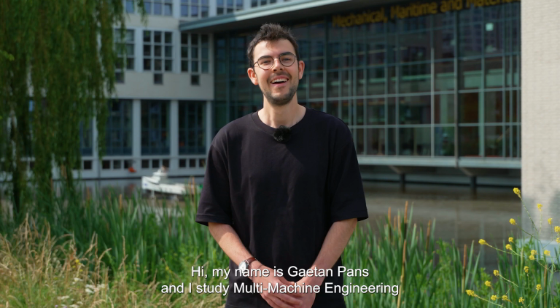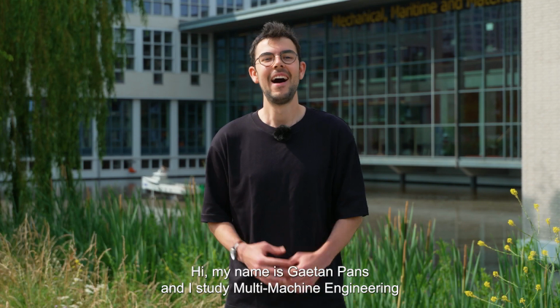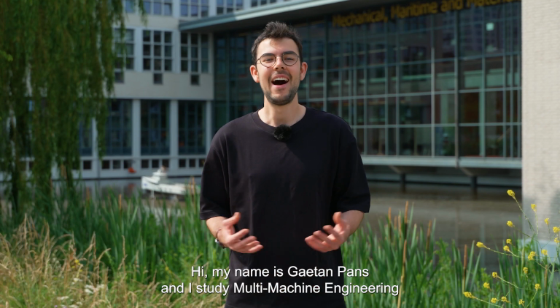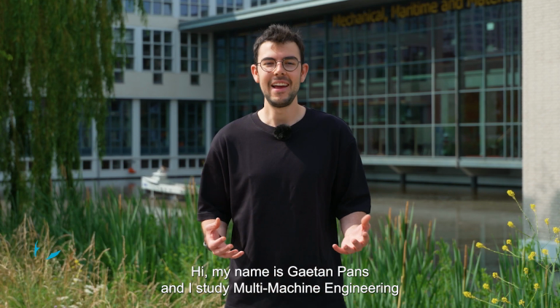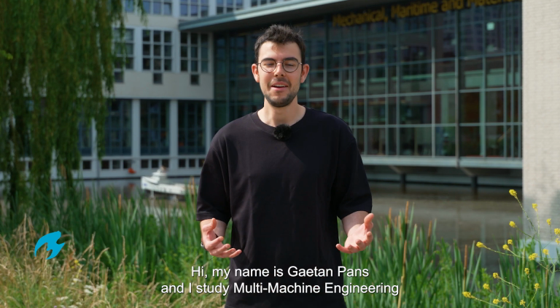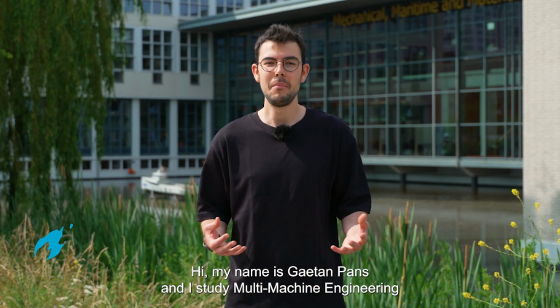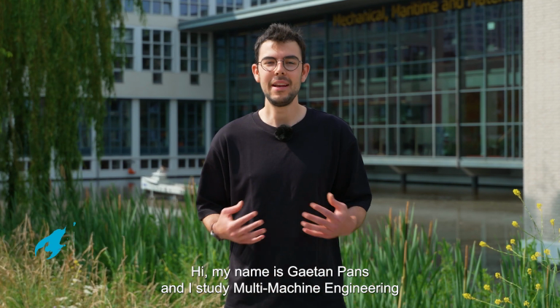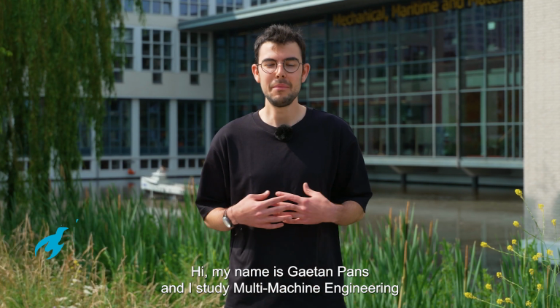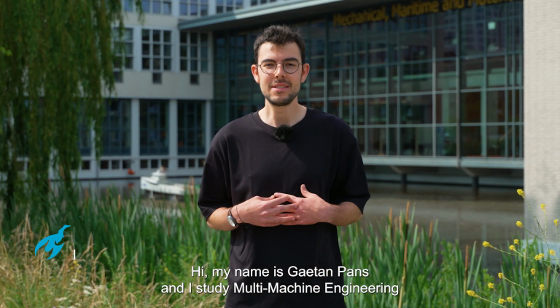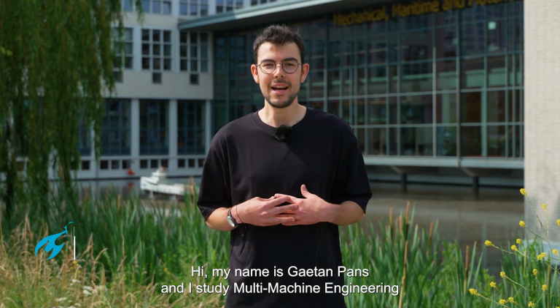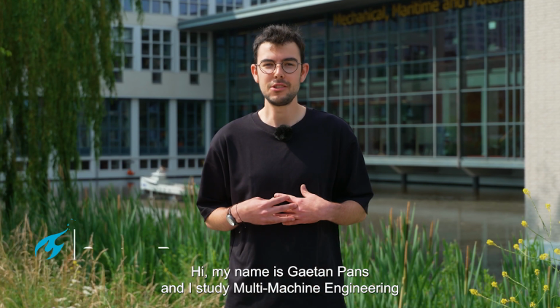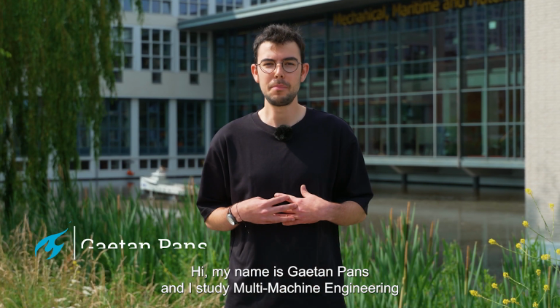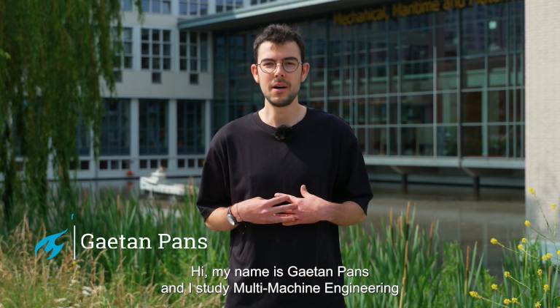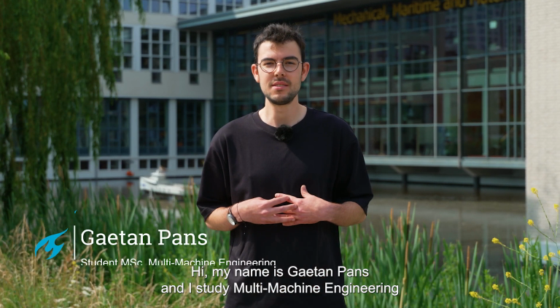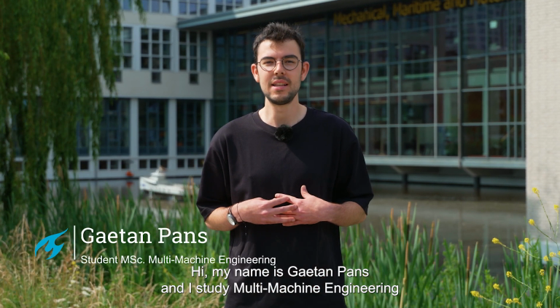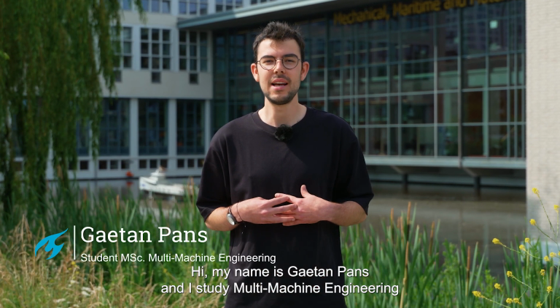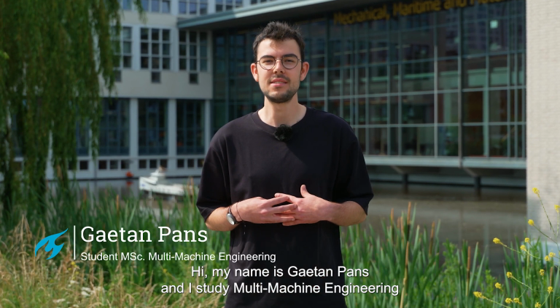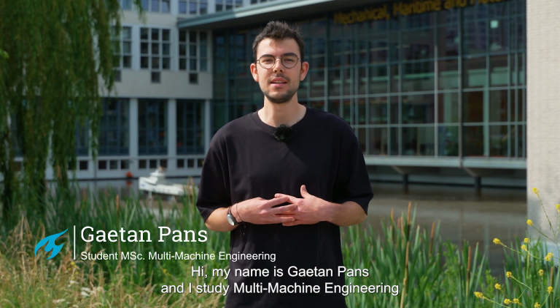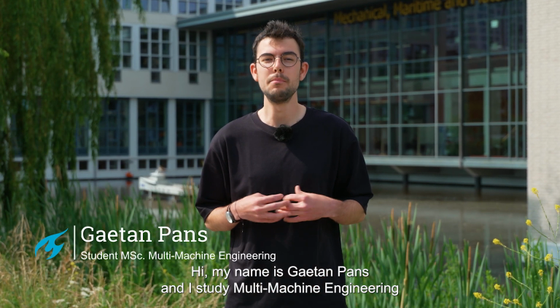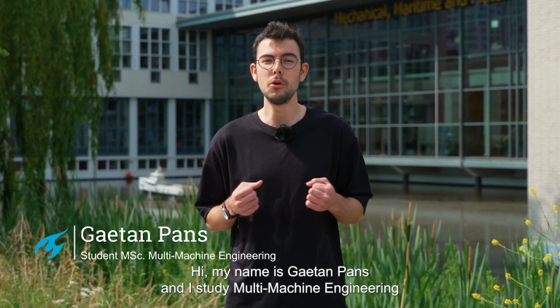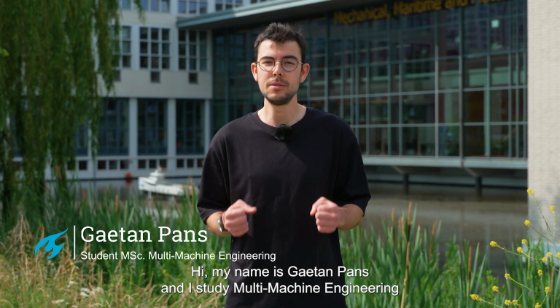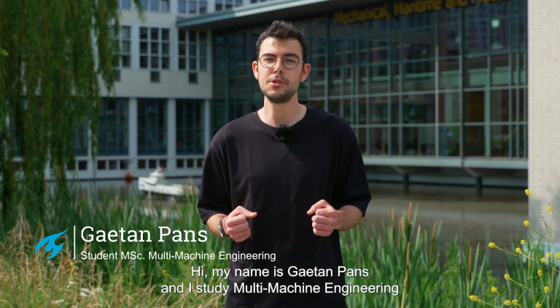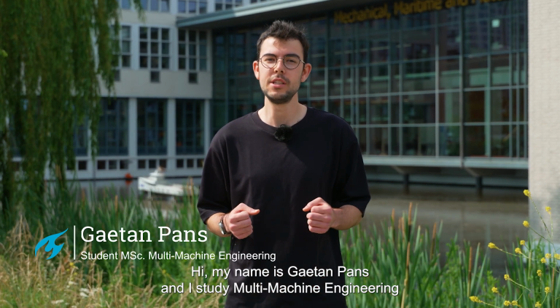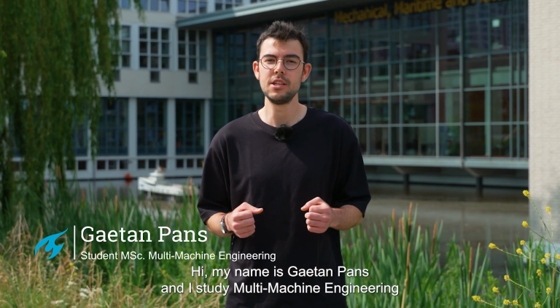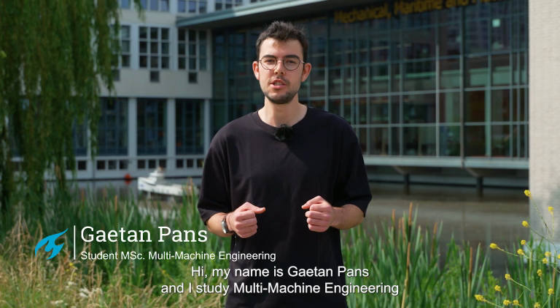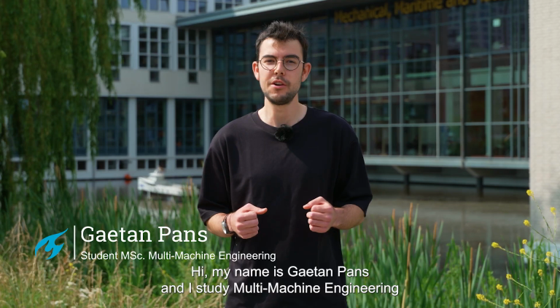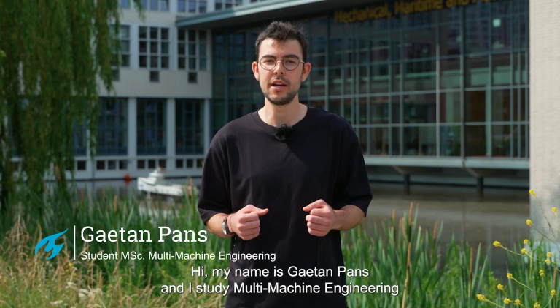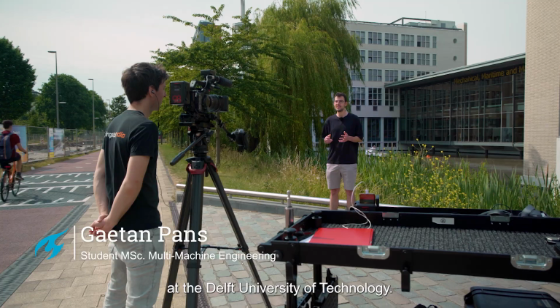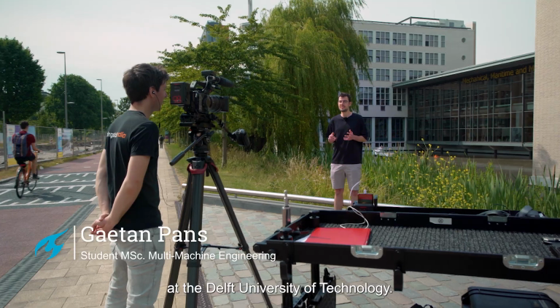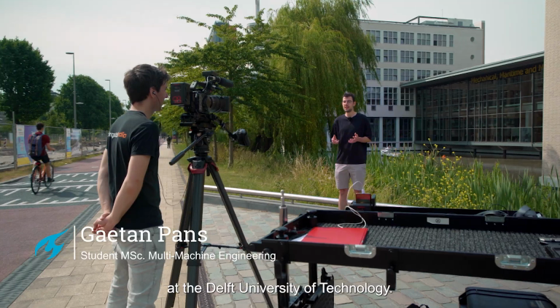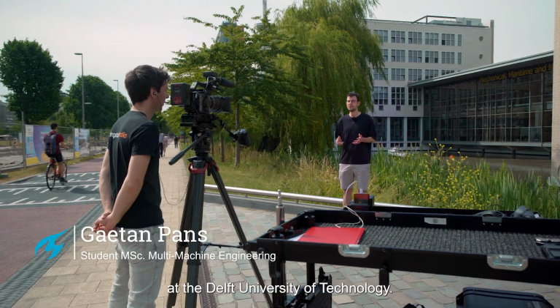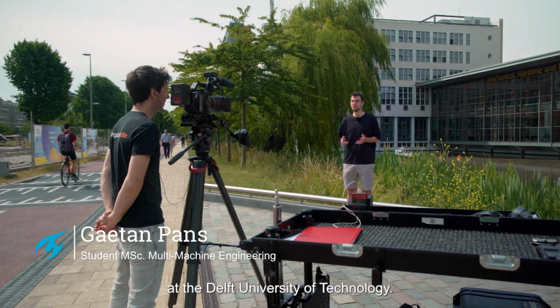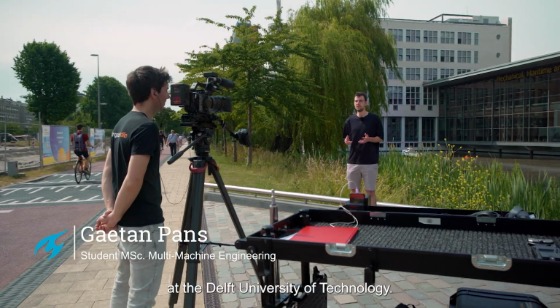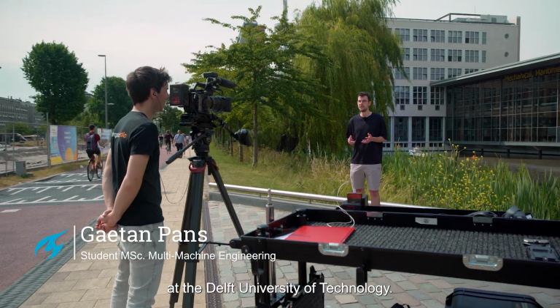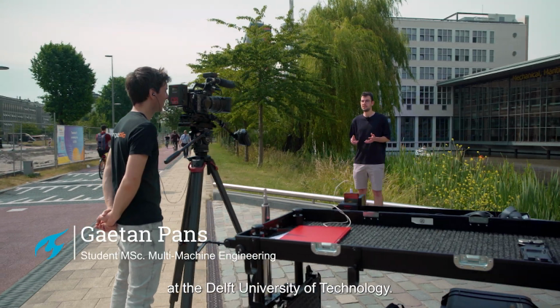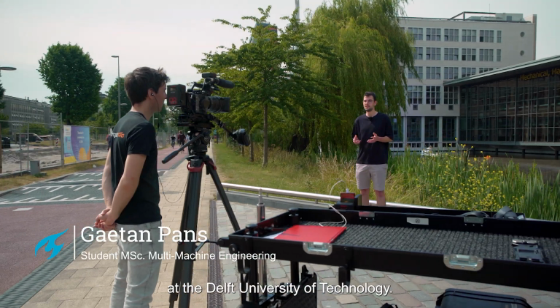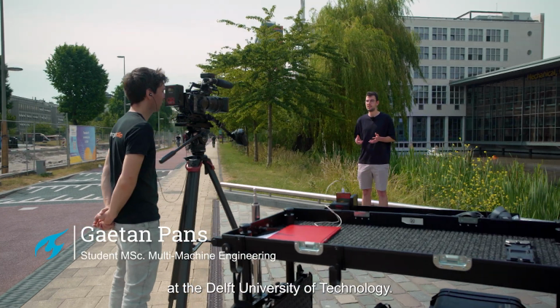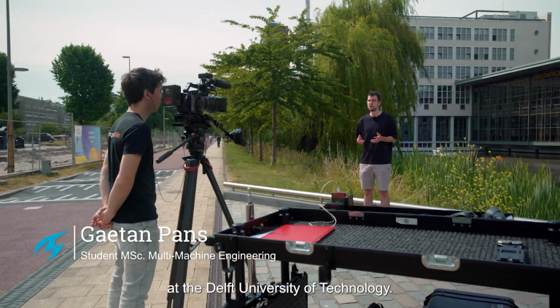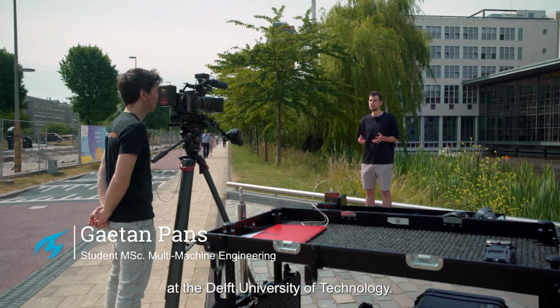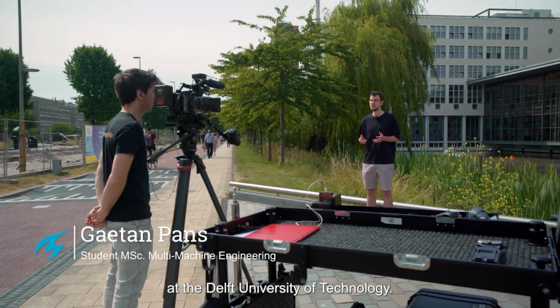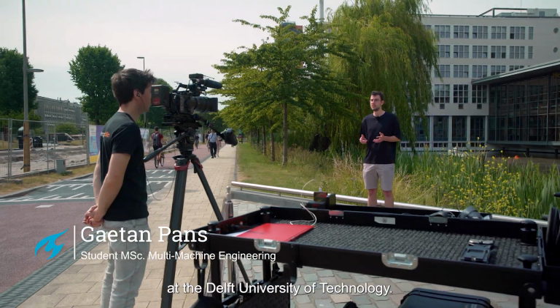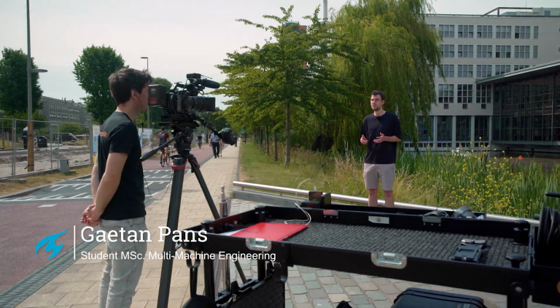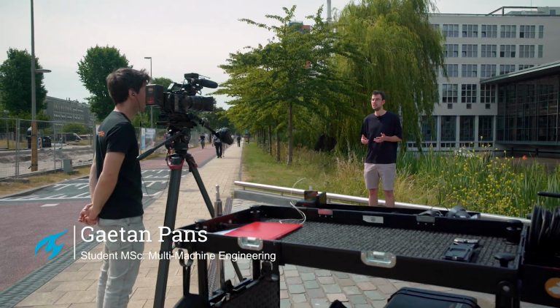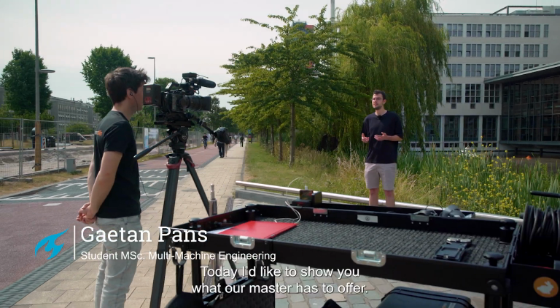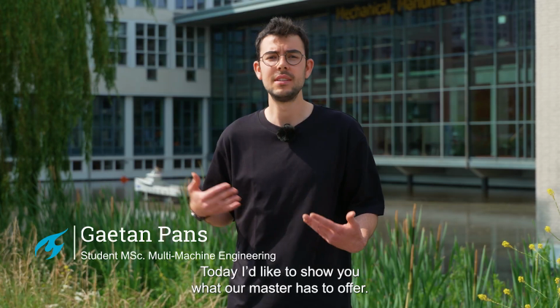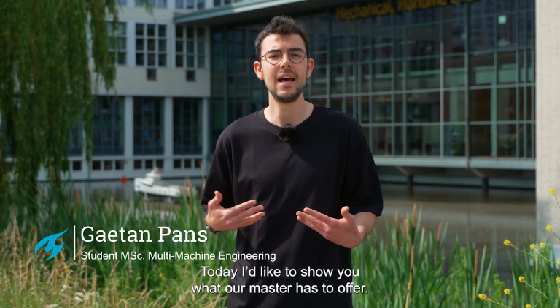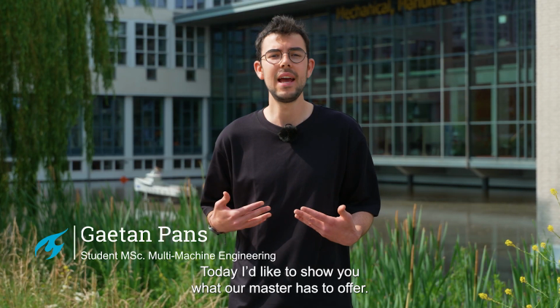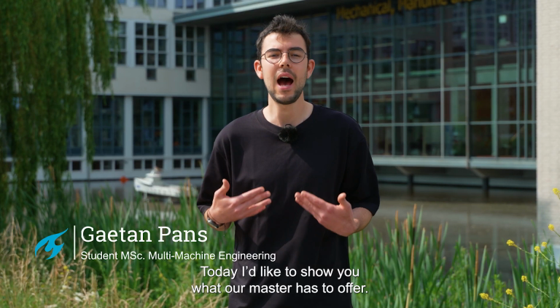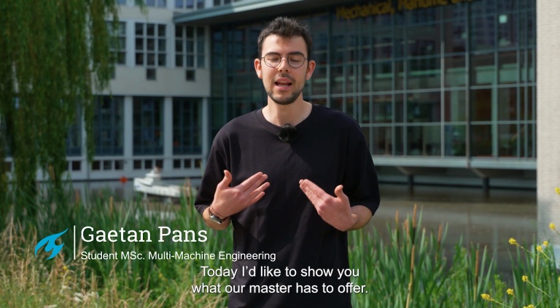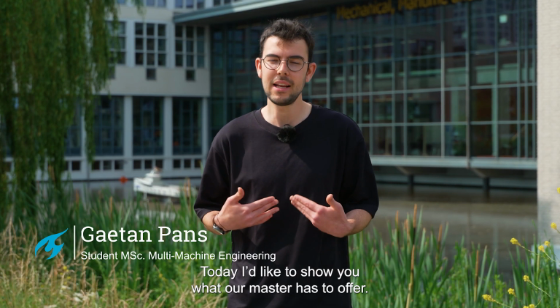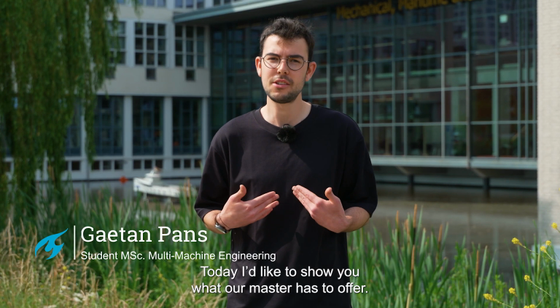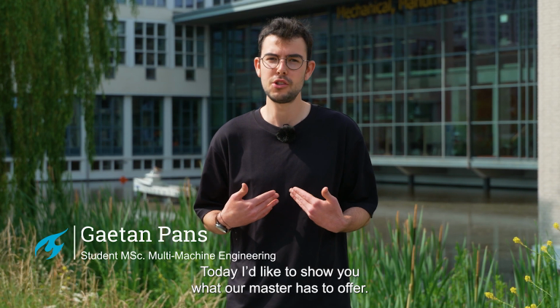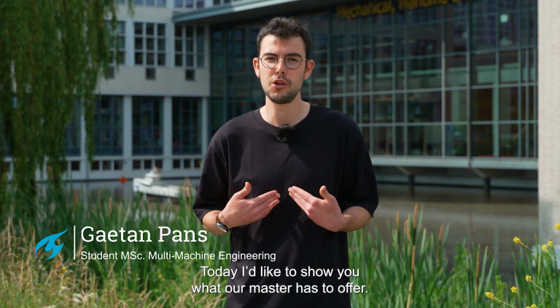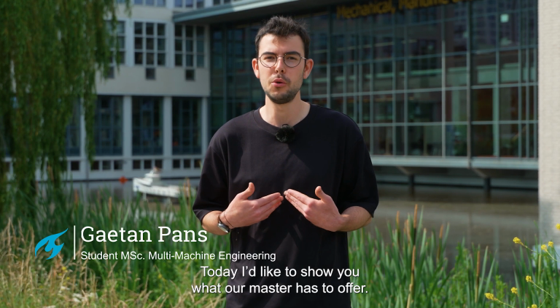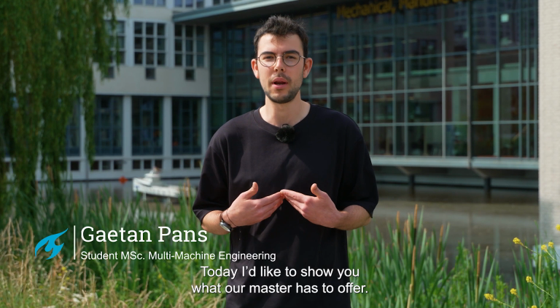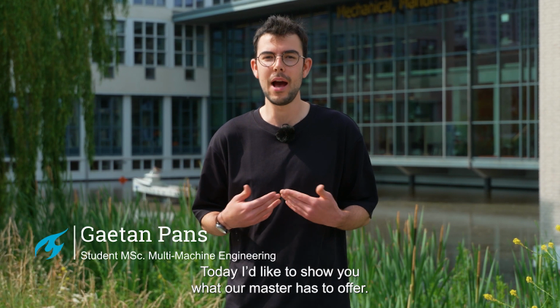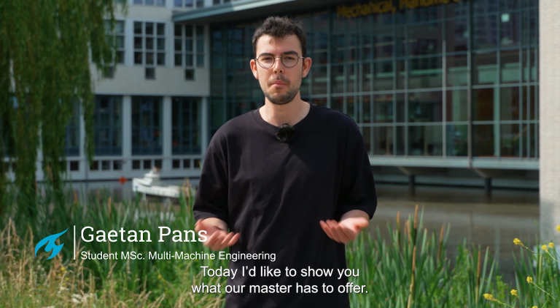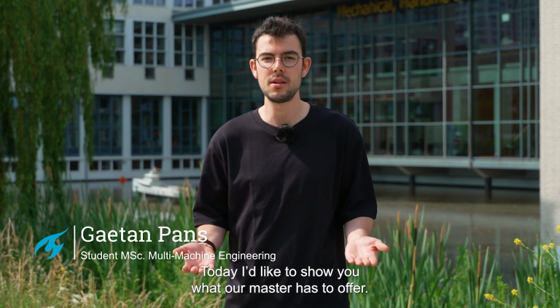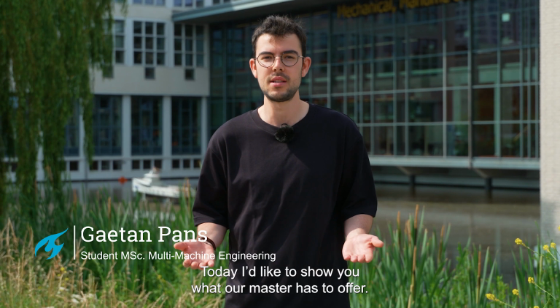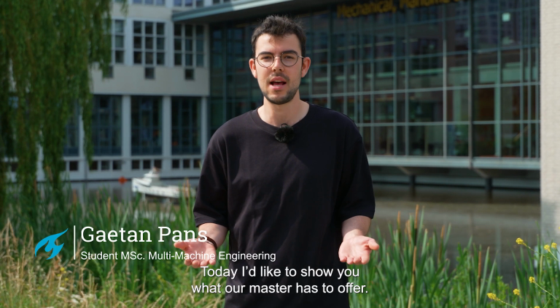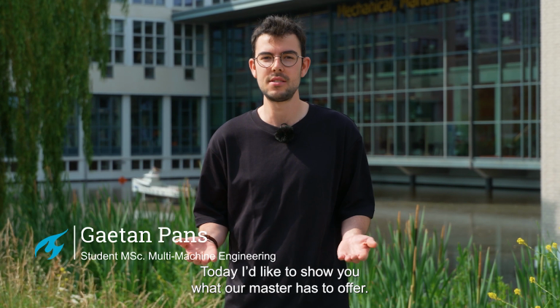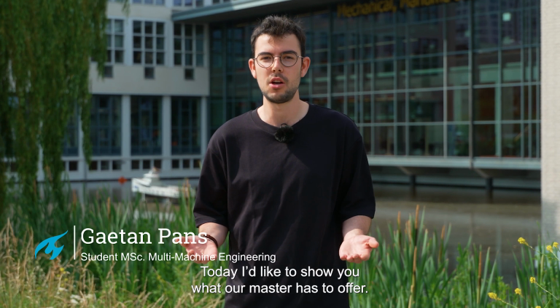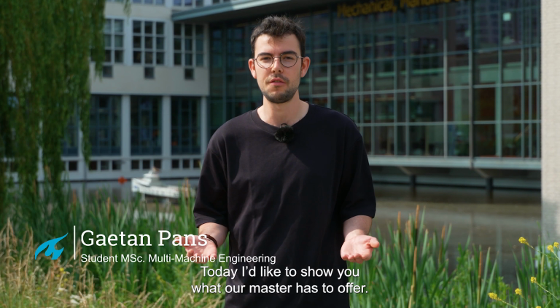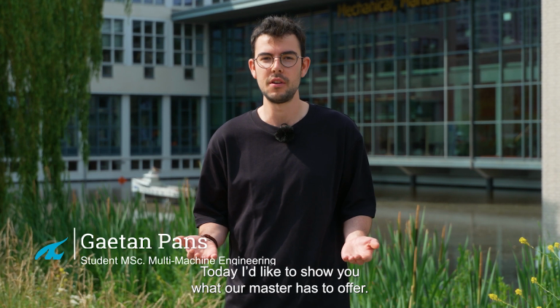Hi, my name is Gaito Pants and I study Multi-Machine Engineering at the Delft University of Technology. Today I'd like to show you what our master has to offer.